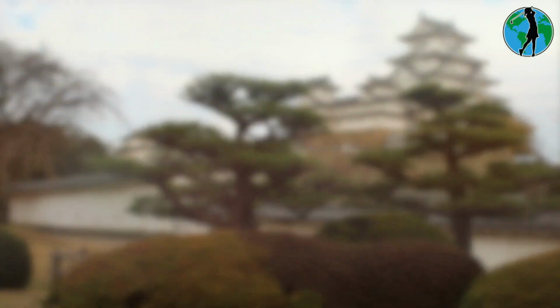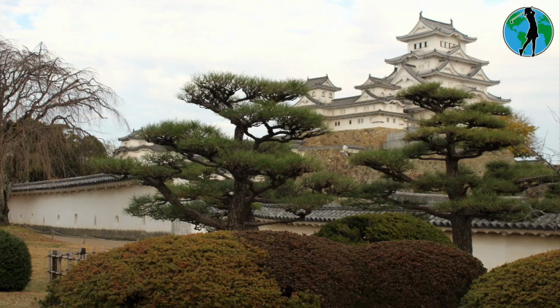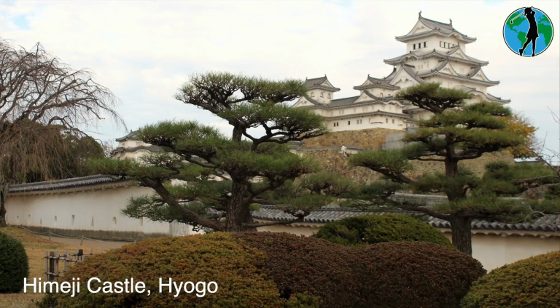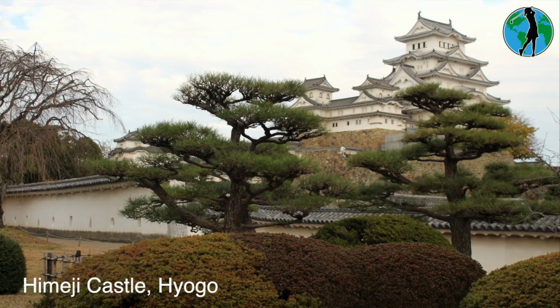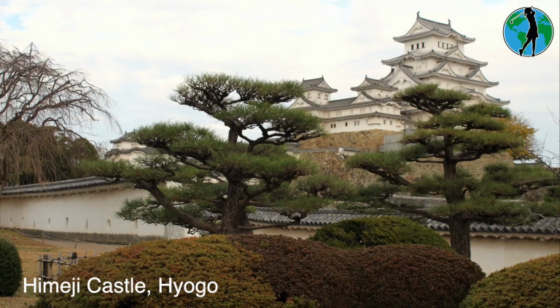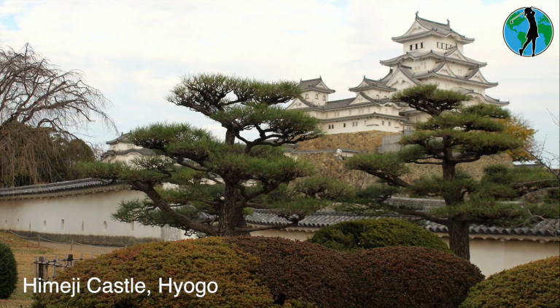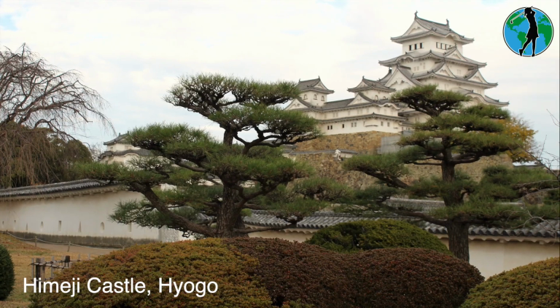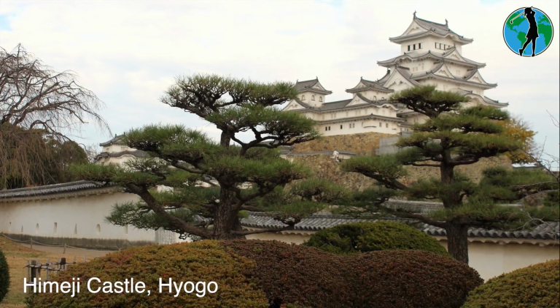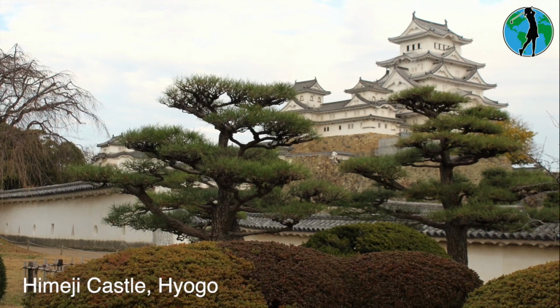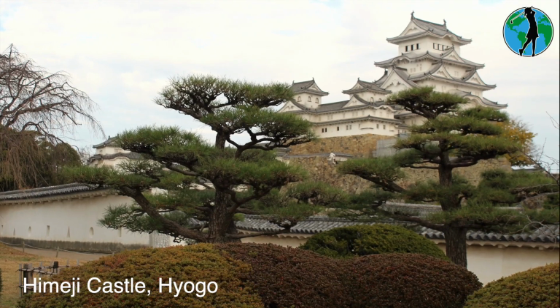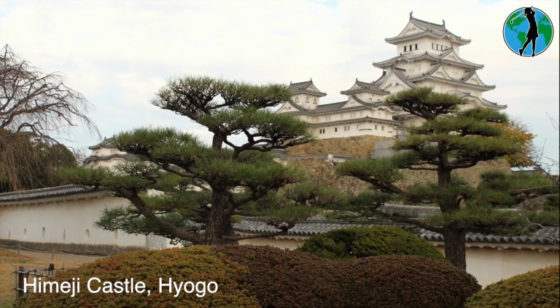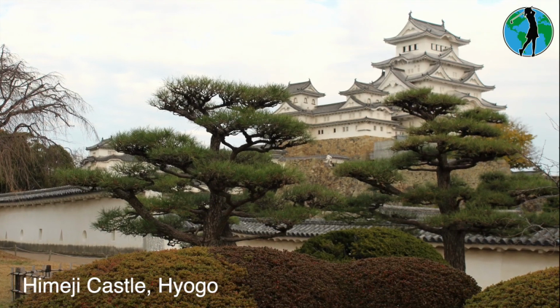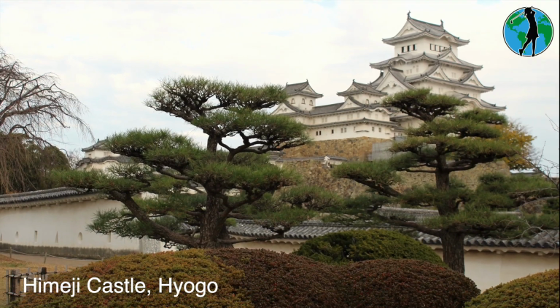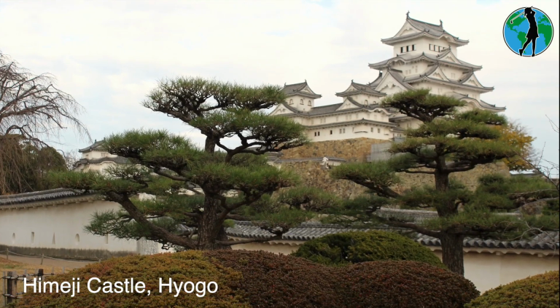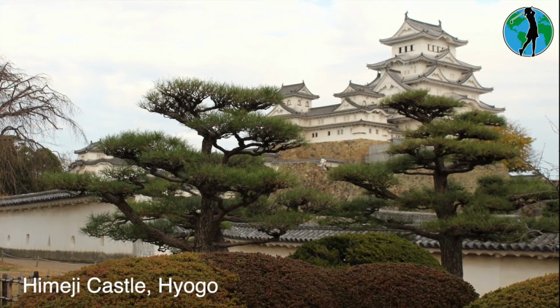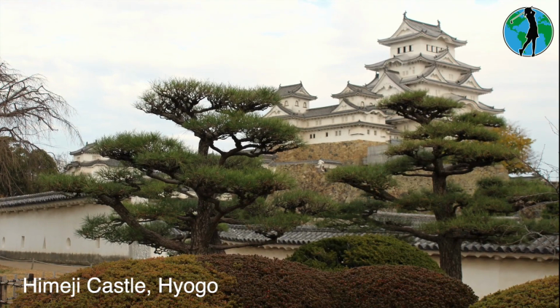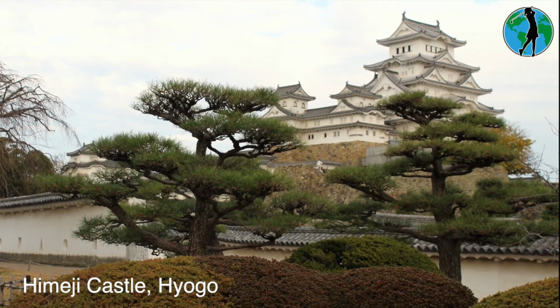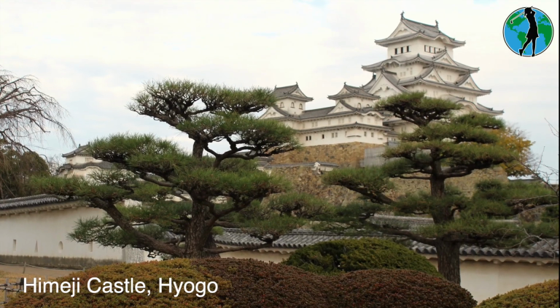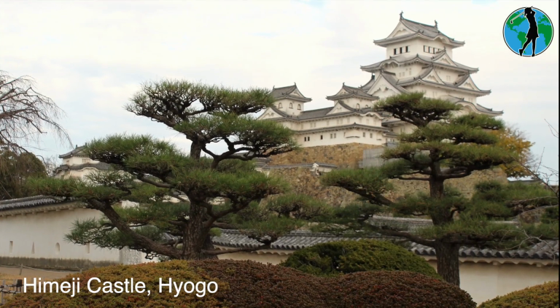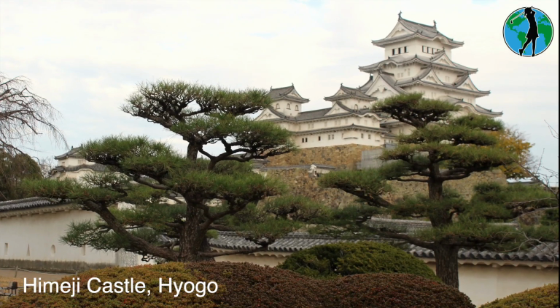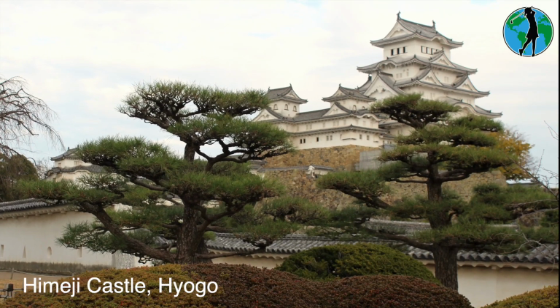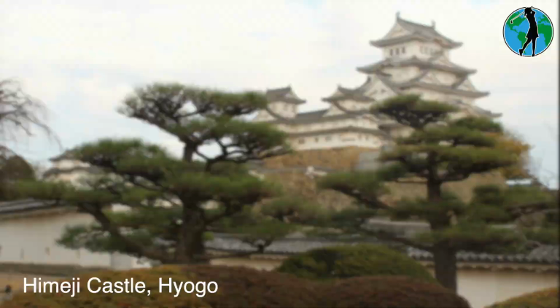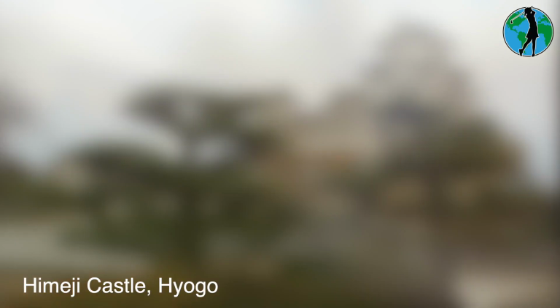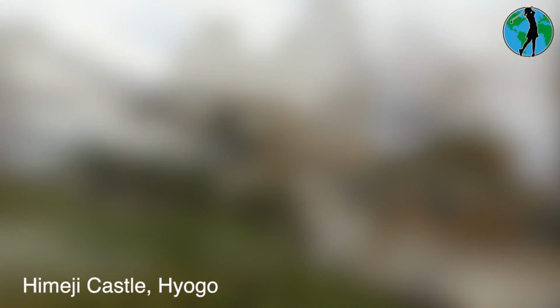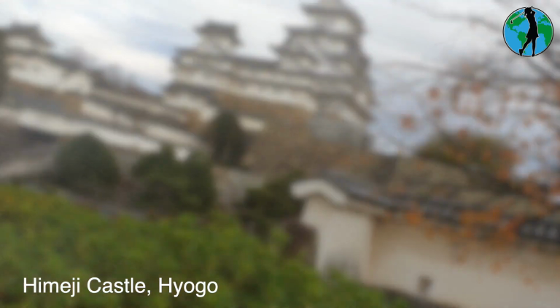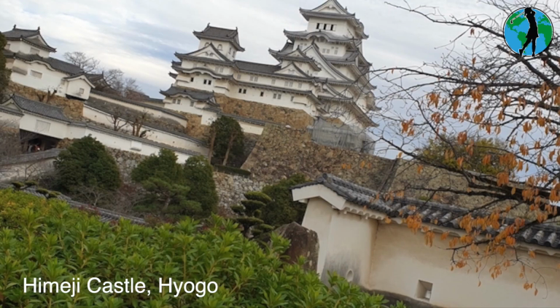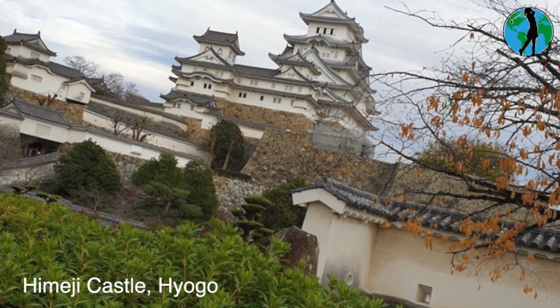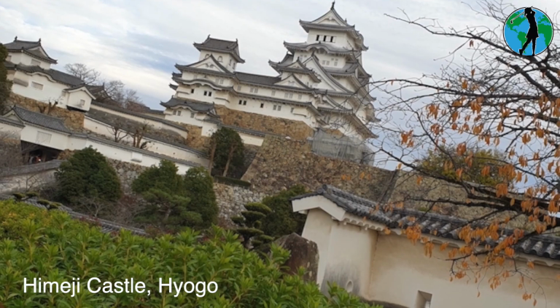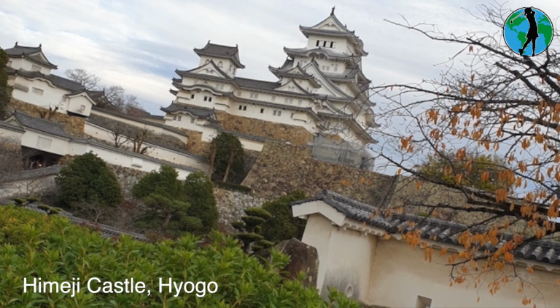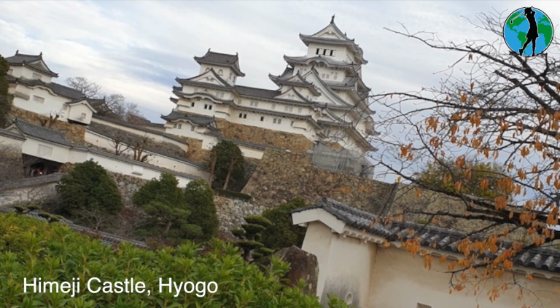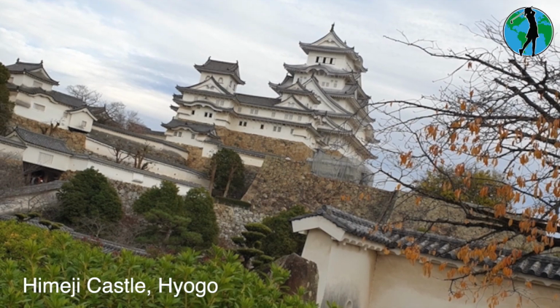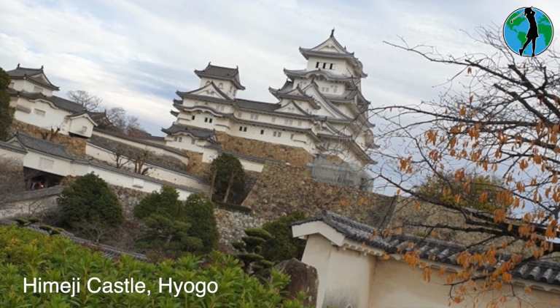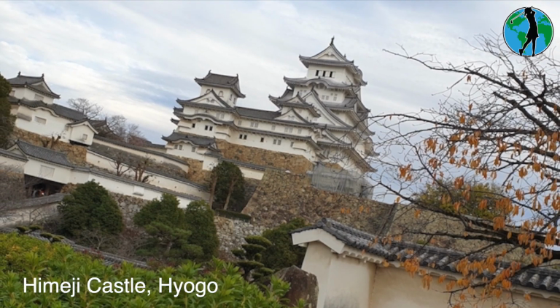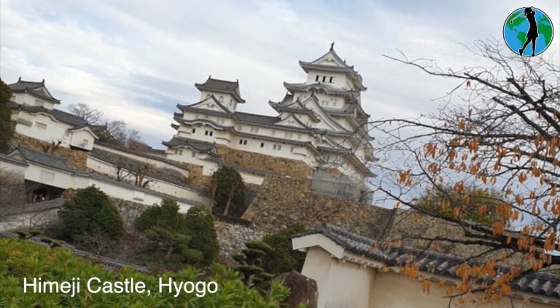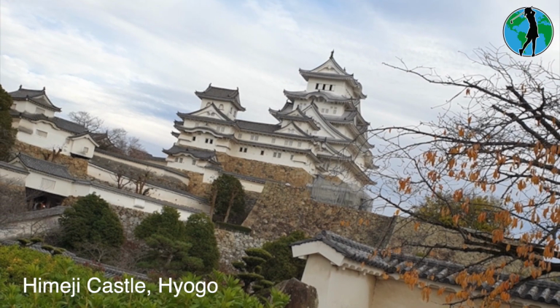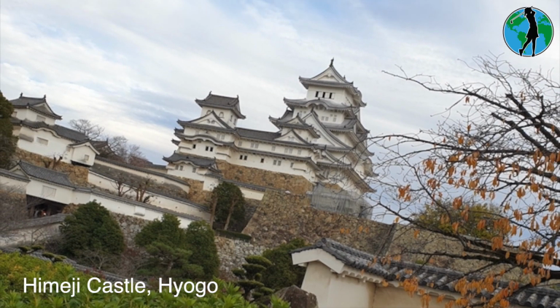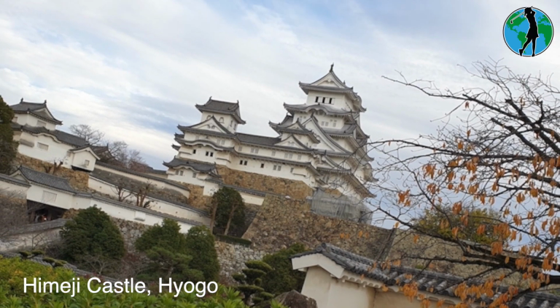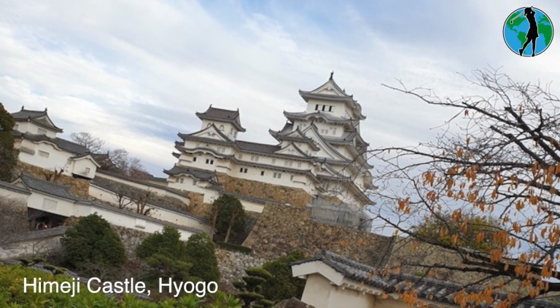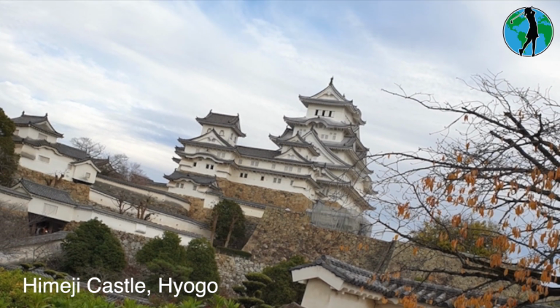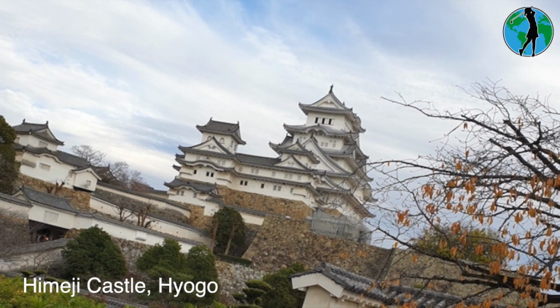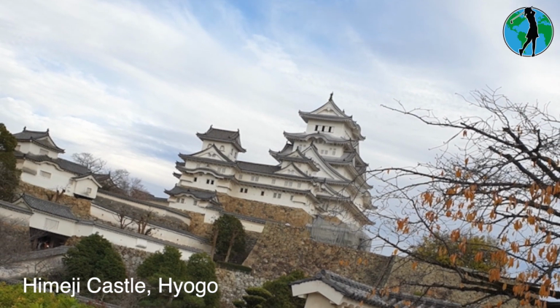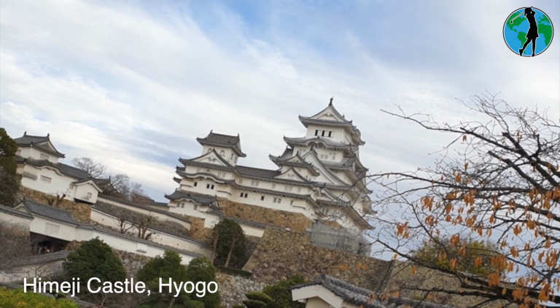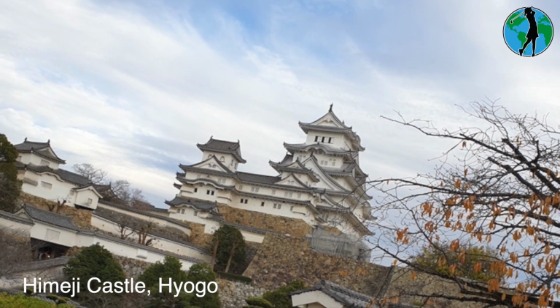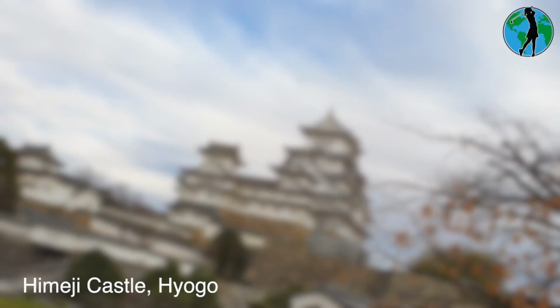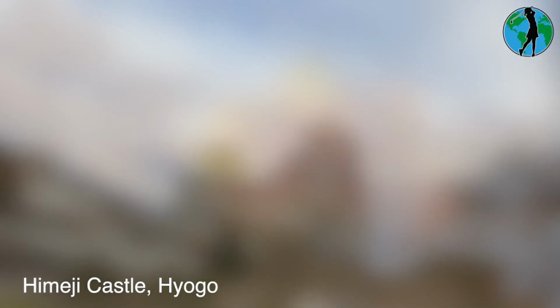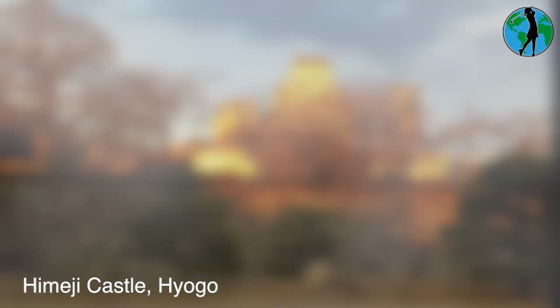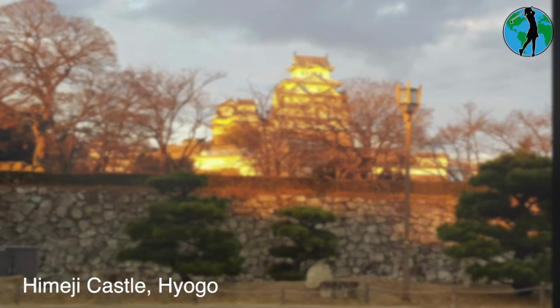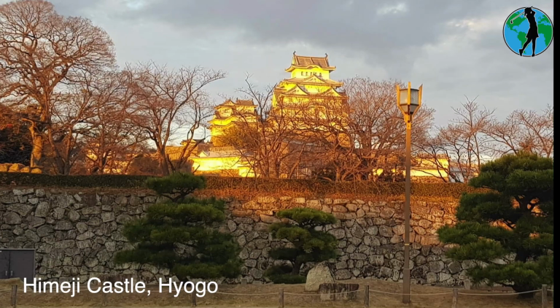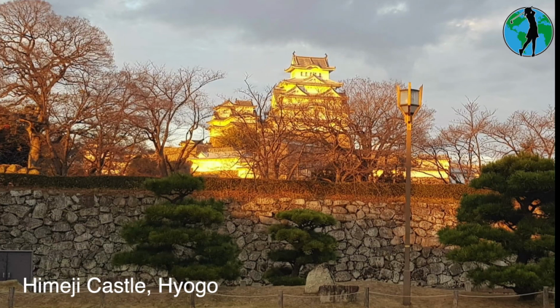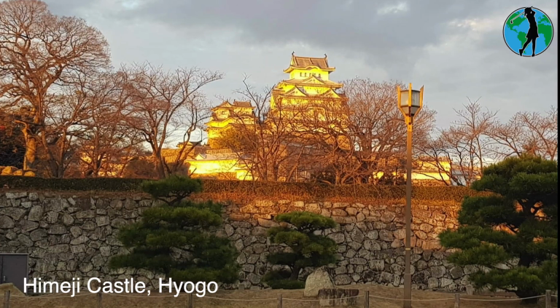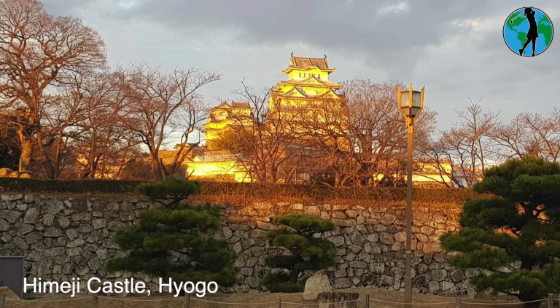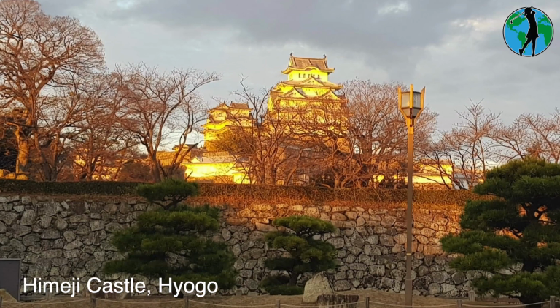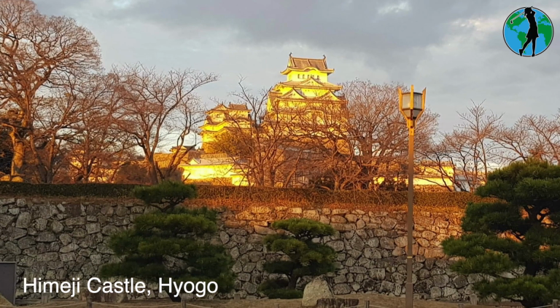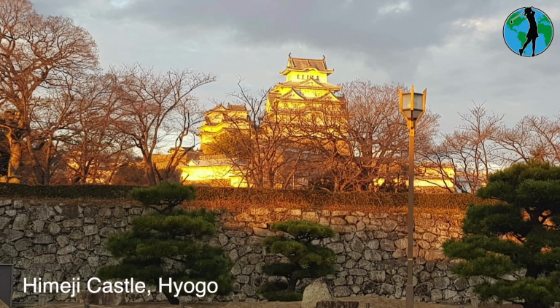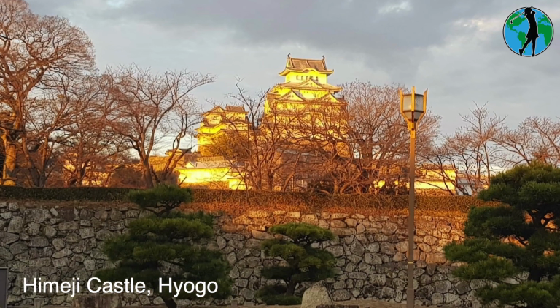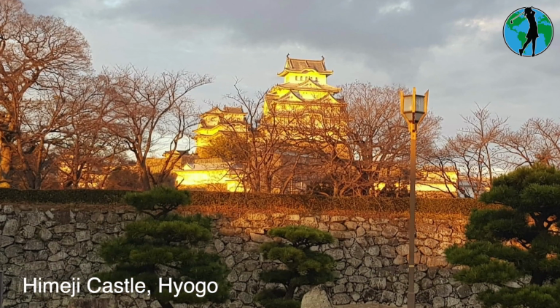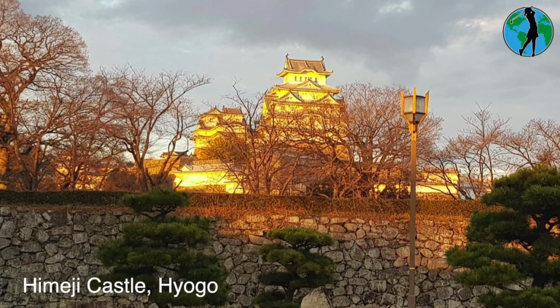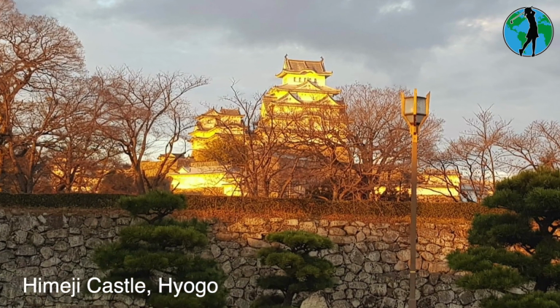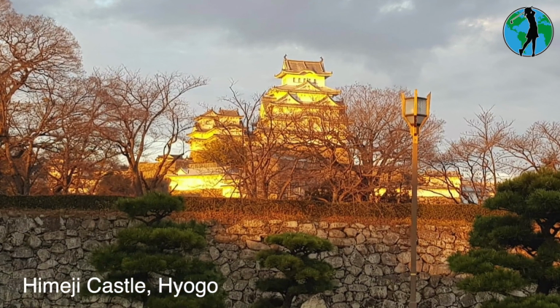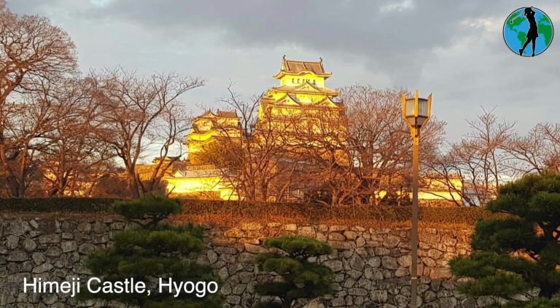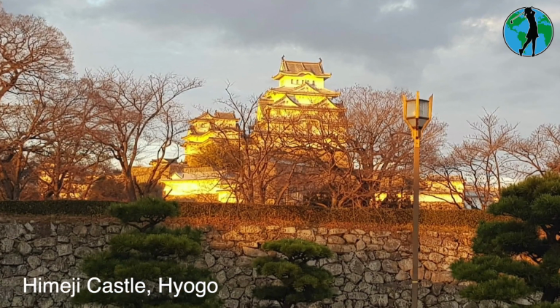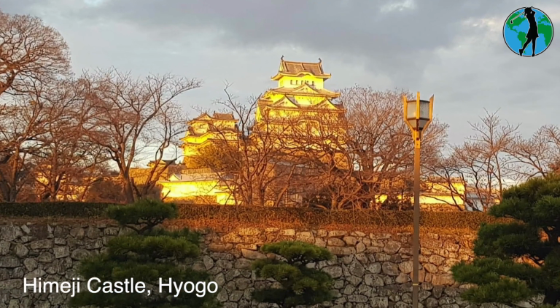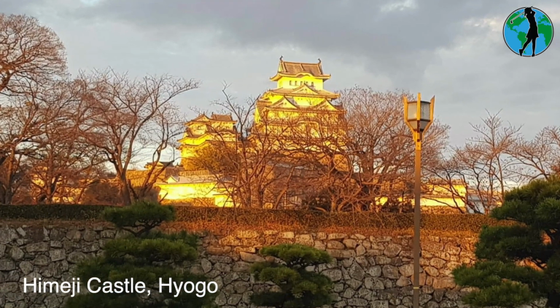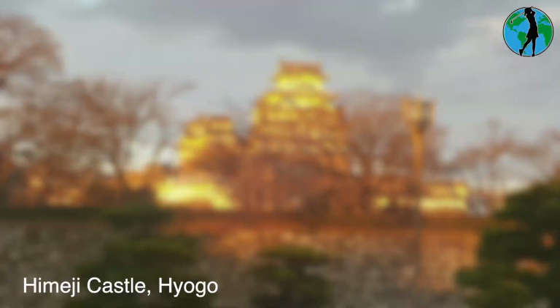Being the most visited castle in Japan, Himeji Castle — the UNESCO site — is often called the White Heron or White Egret.